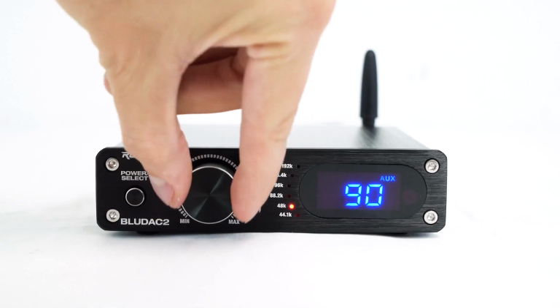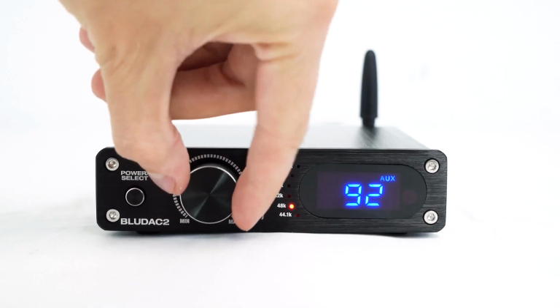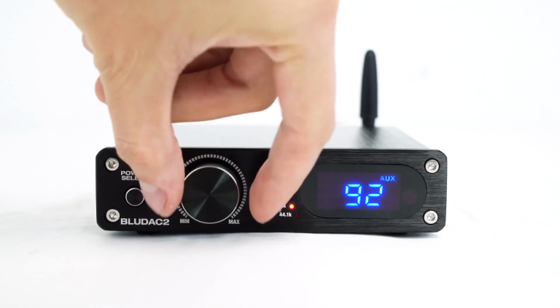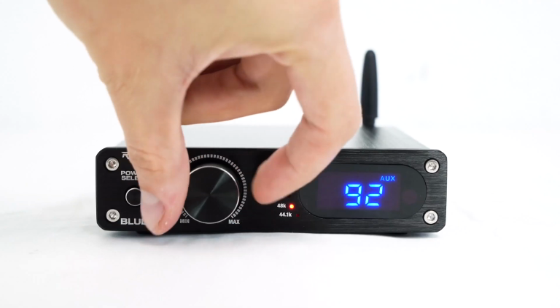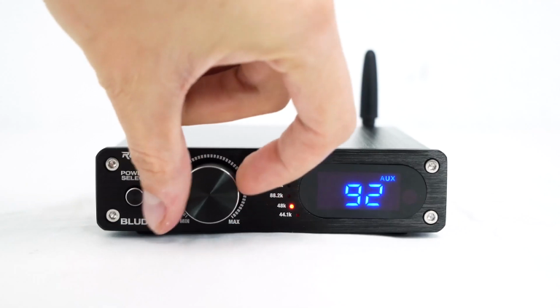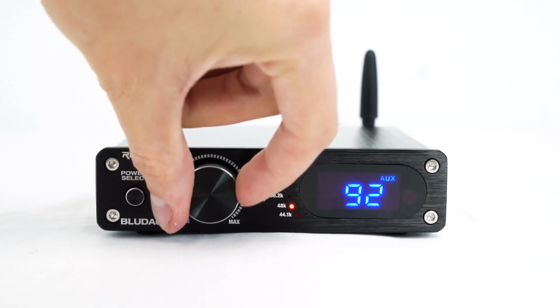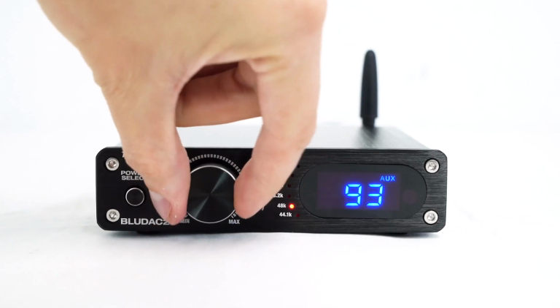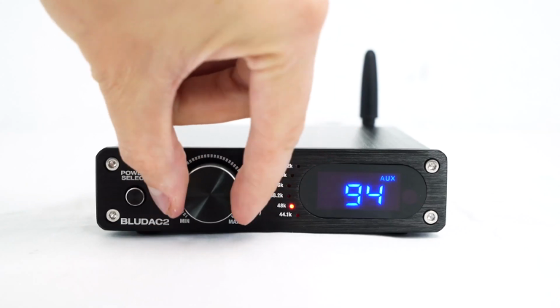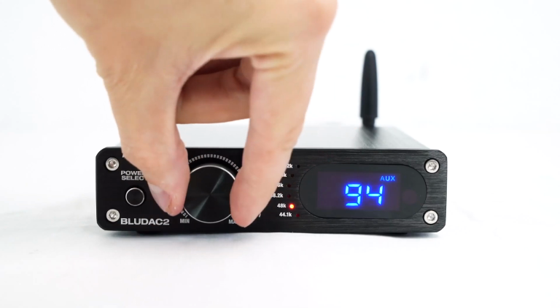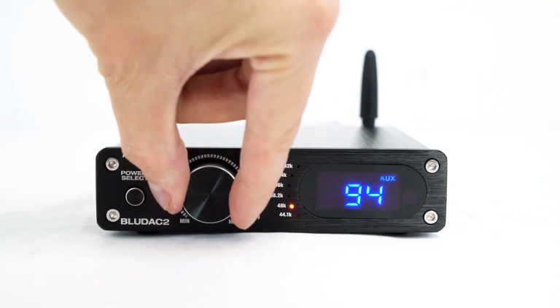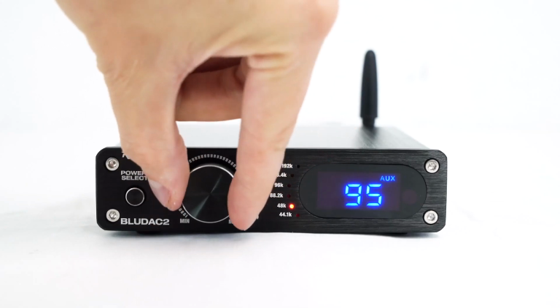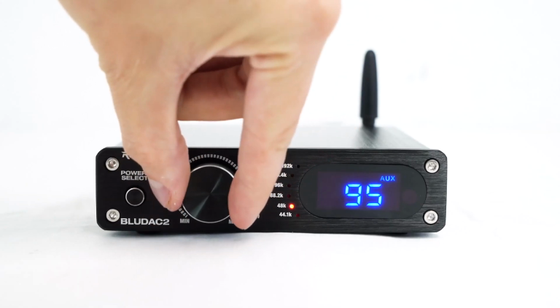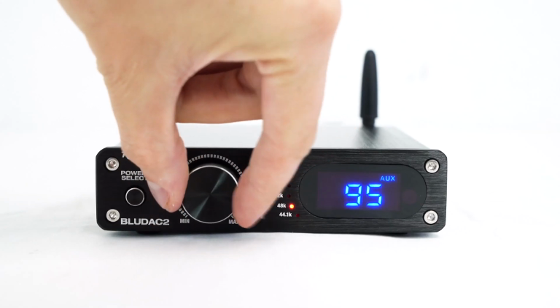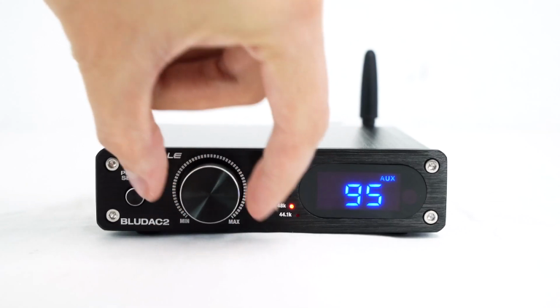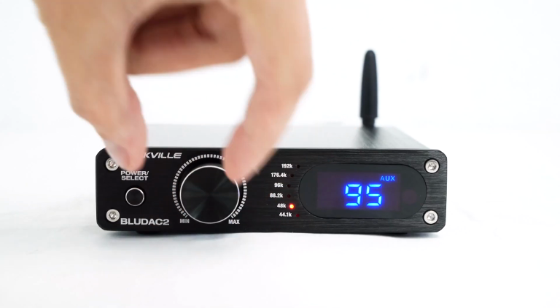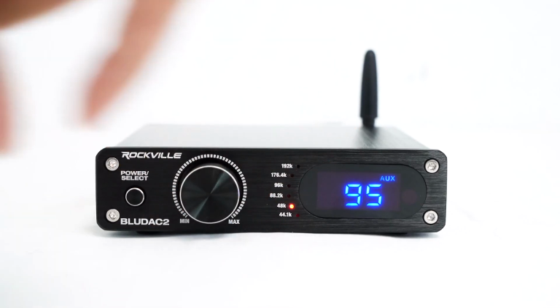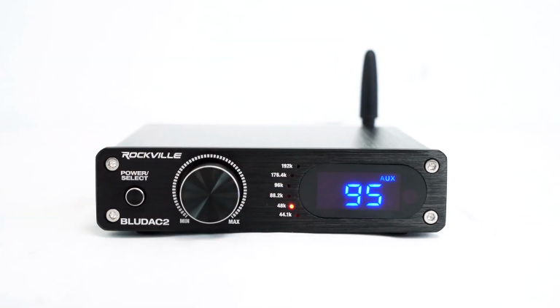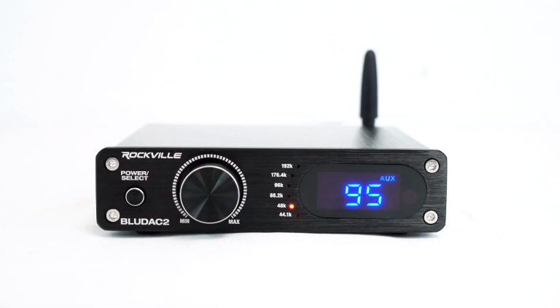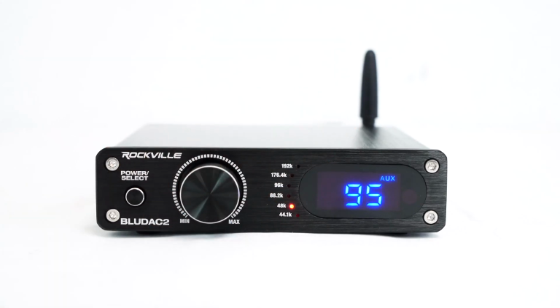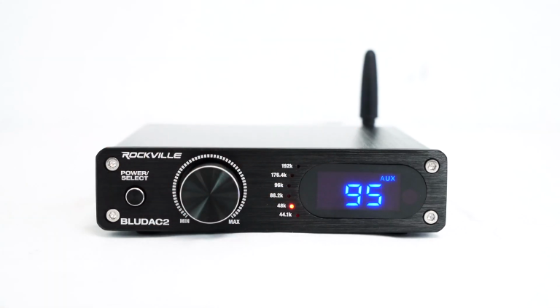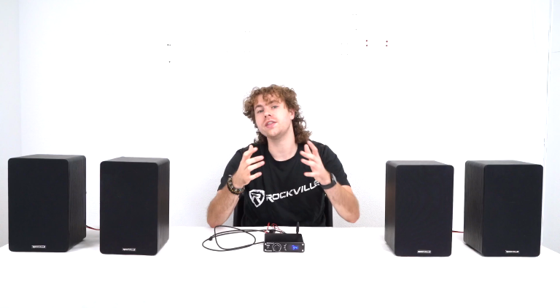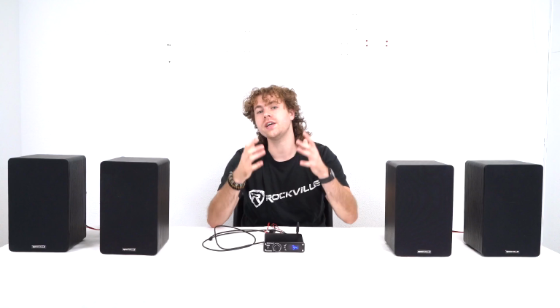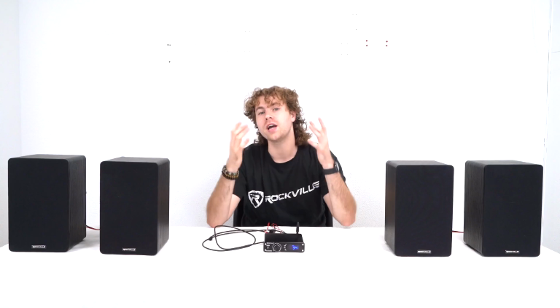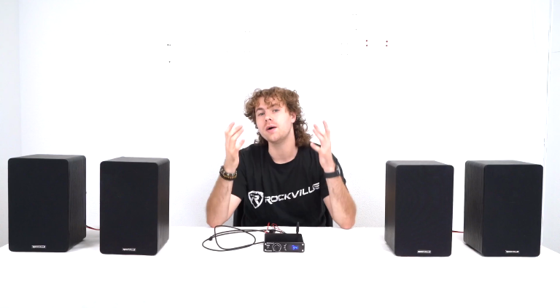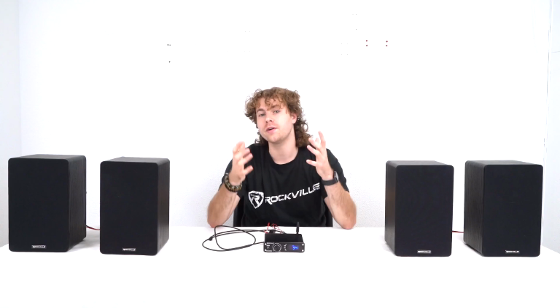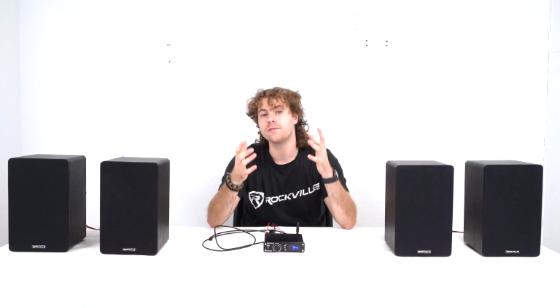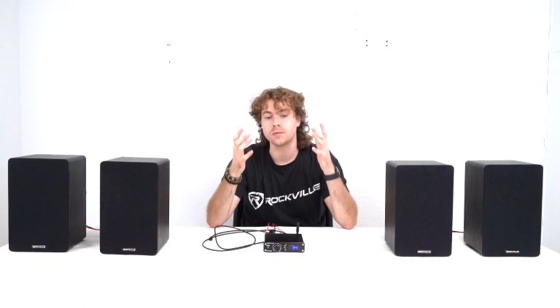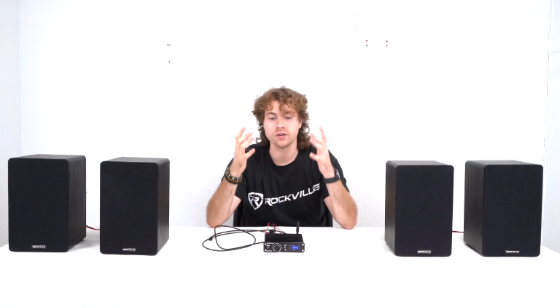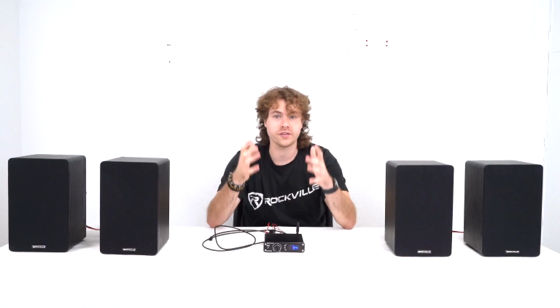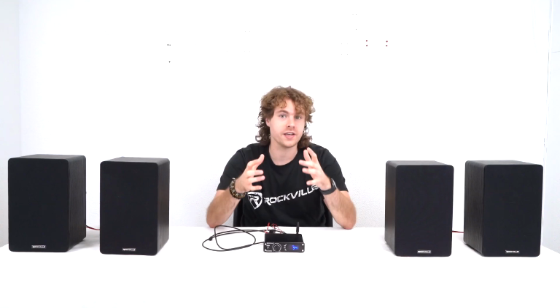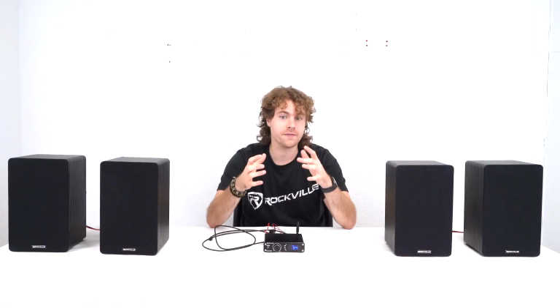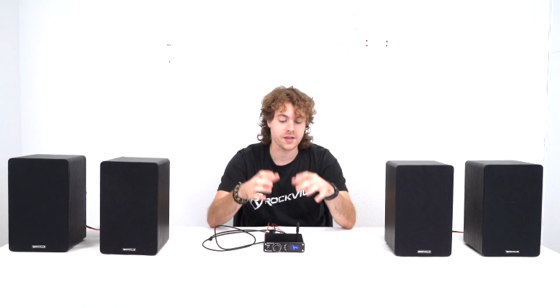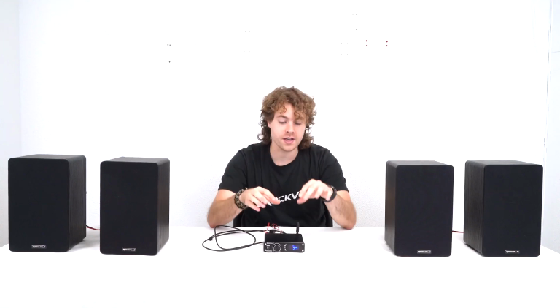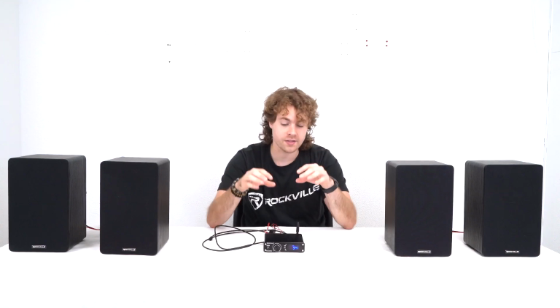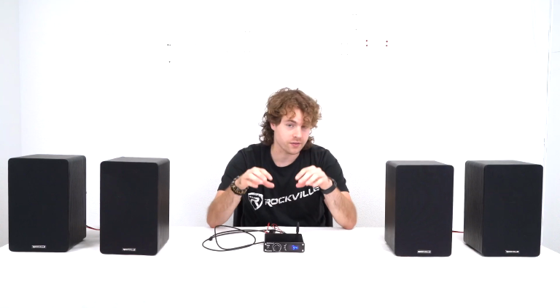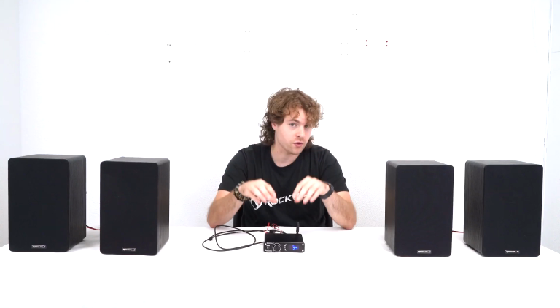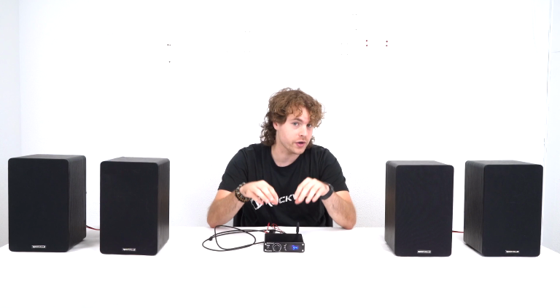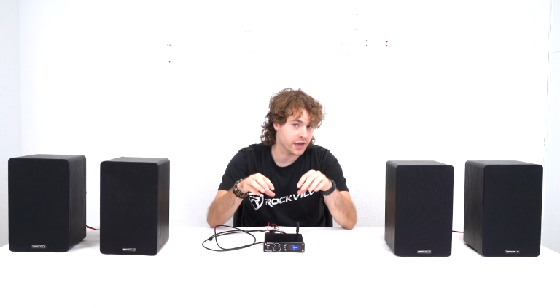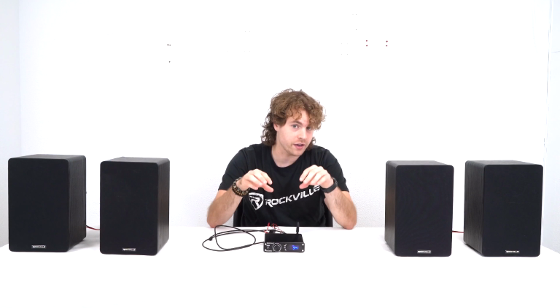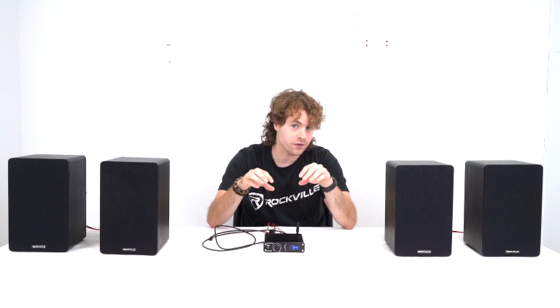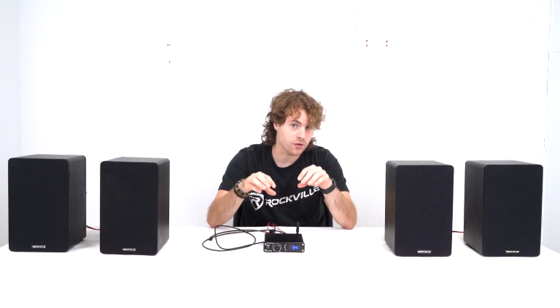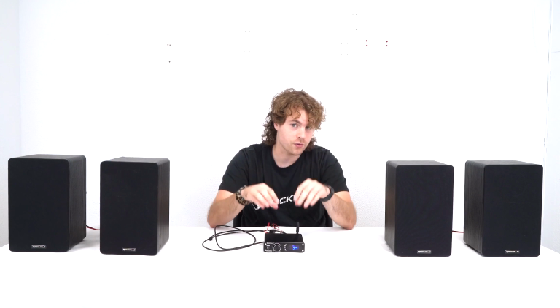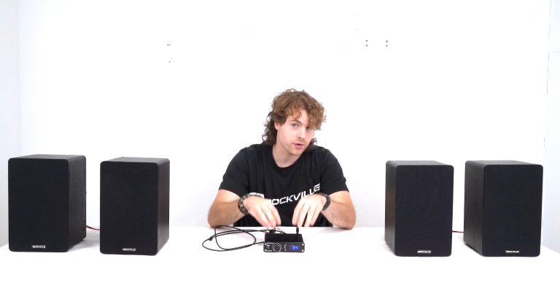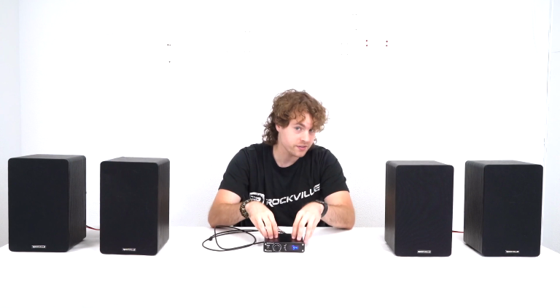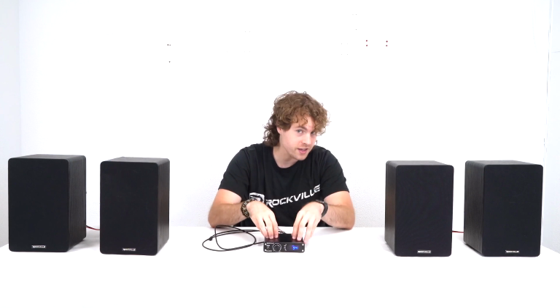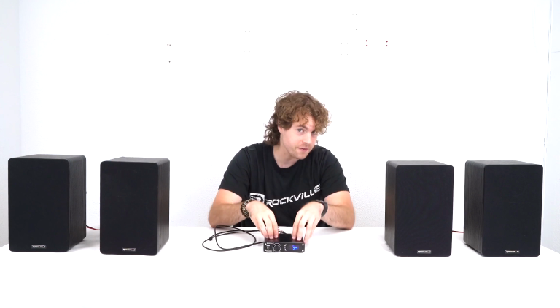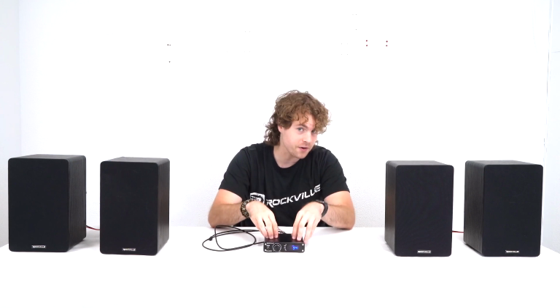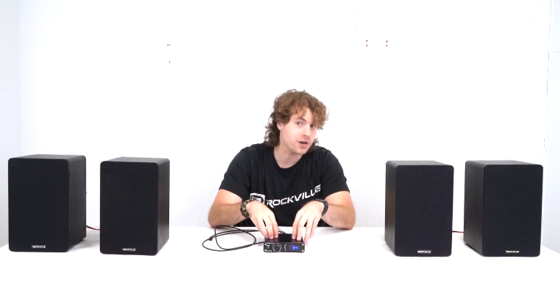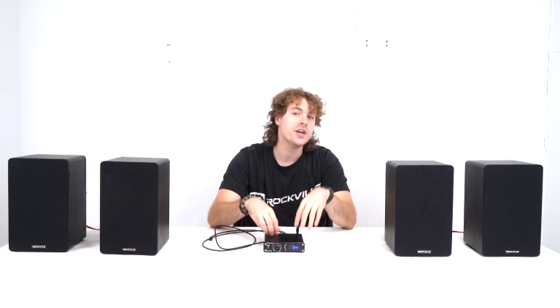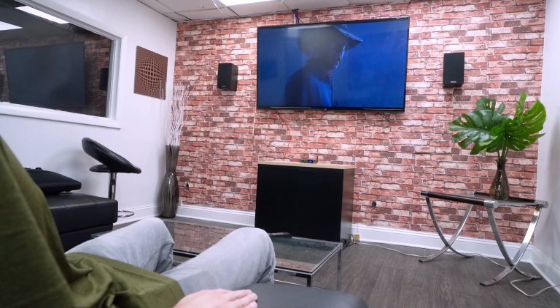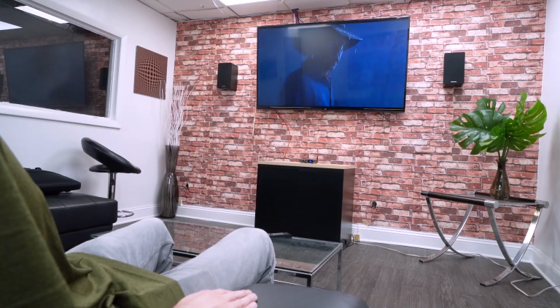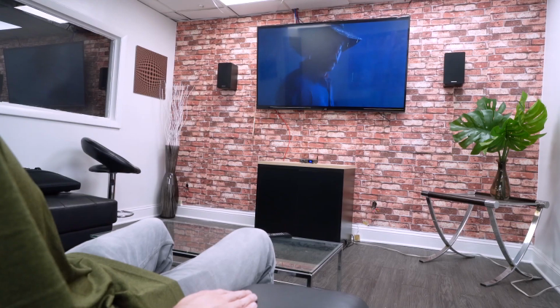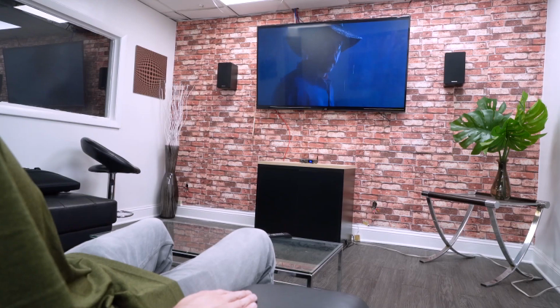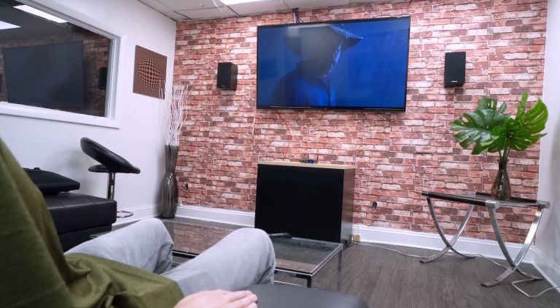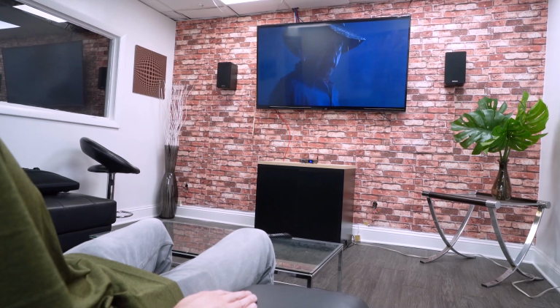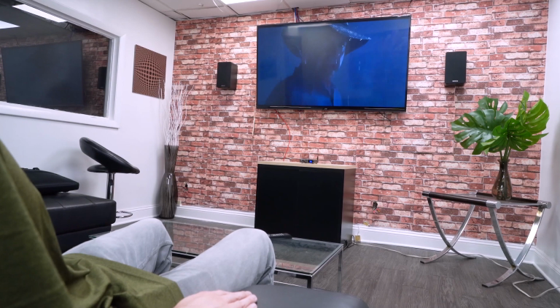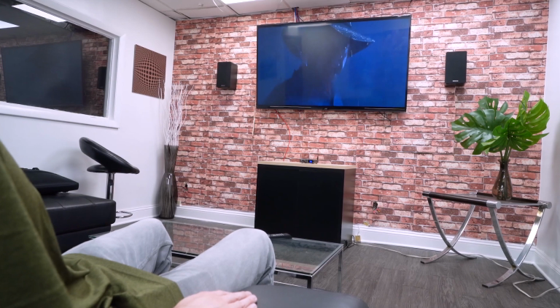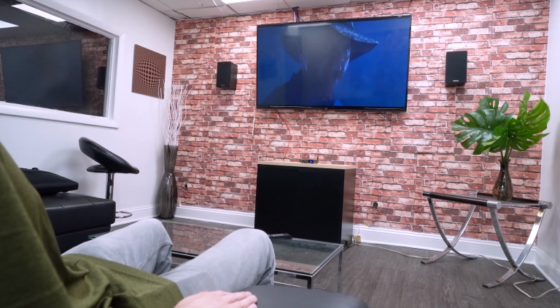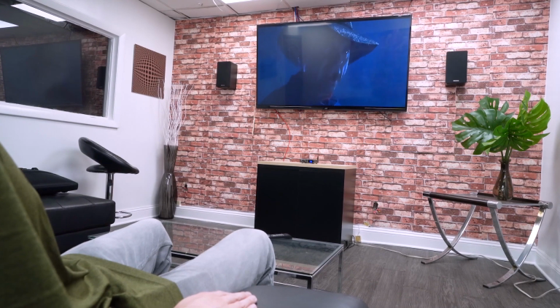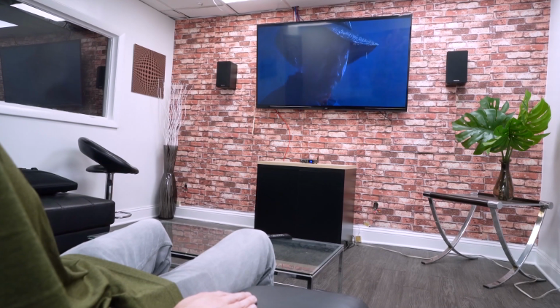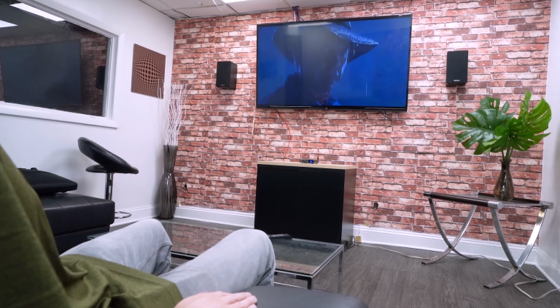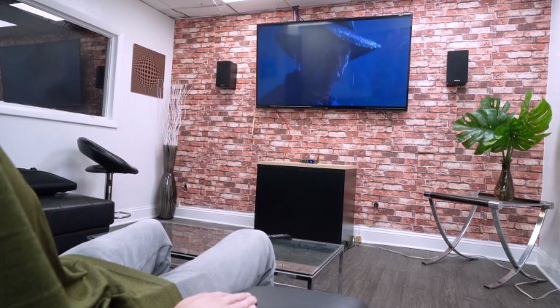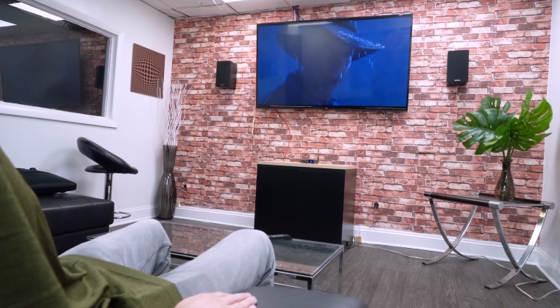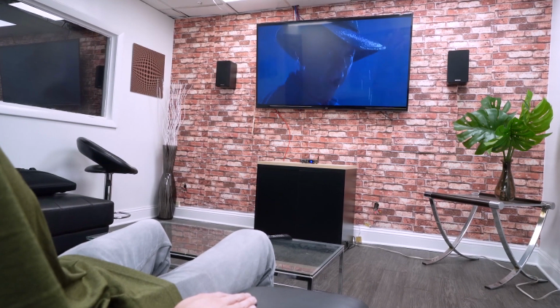After that, you're just going to raise the volume and then everything coming from your TV going into the receiver should be coming out of your speakers.